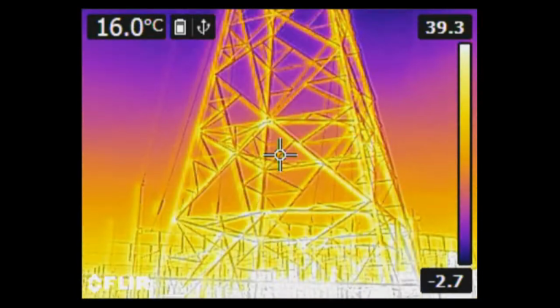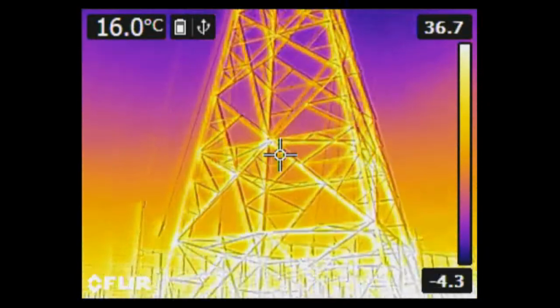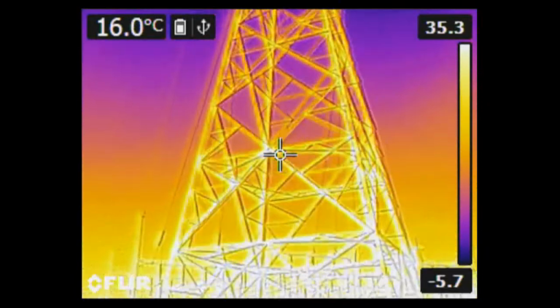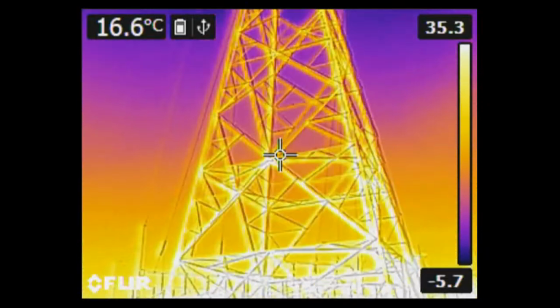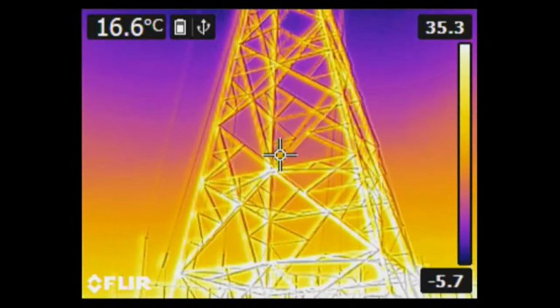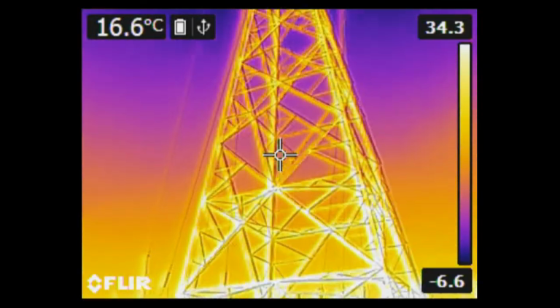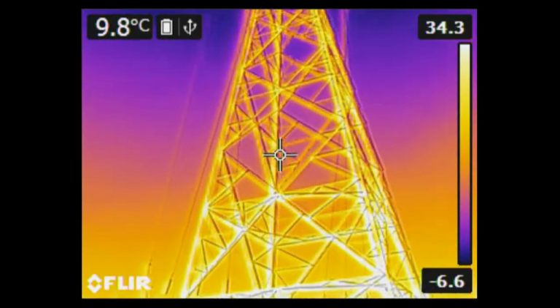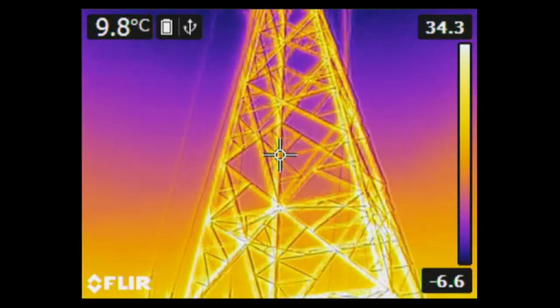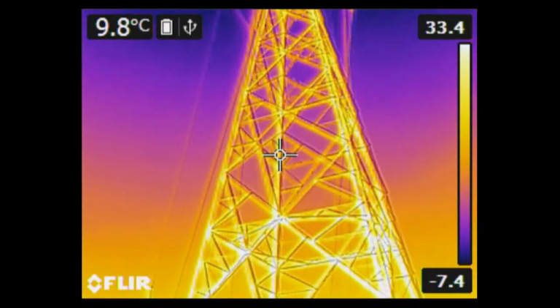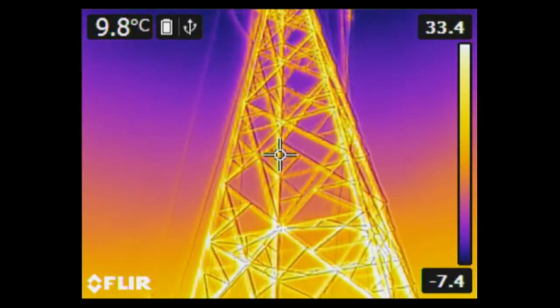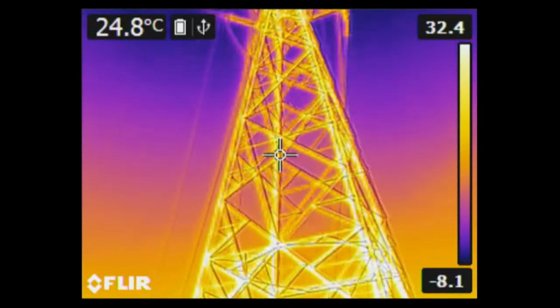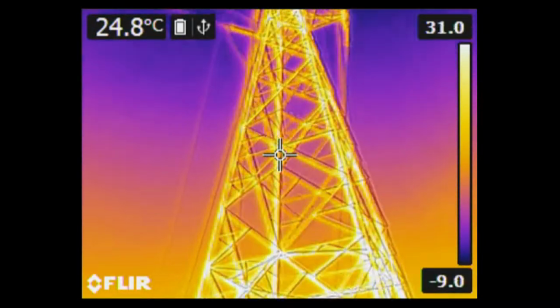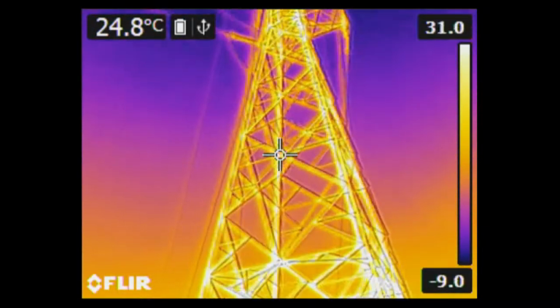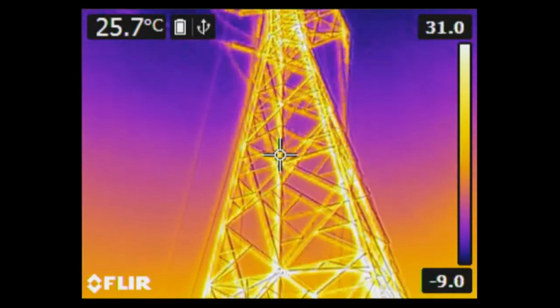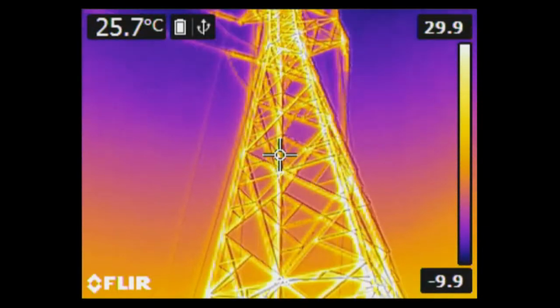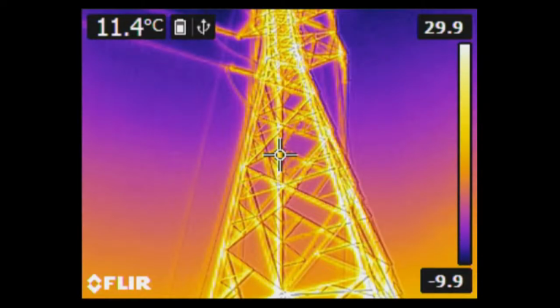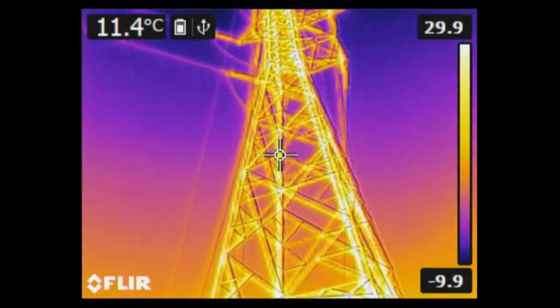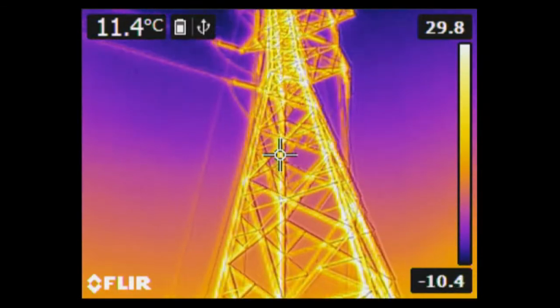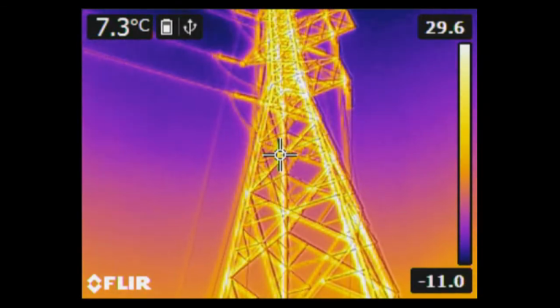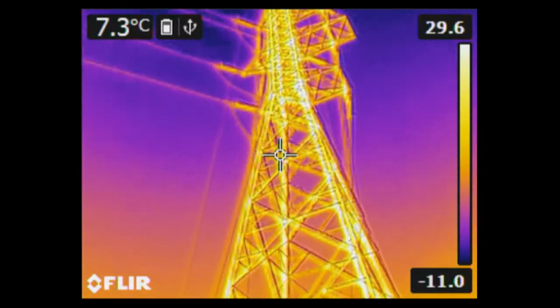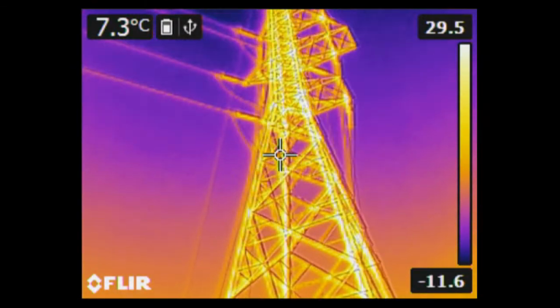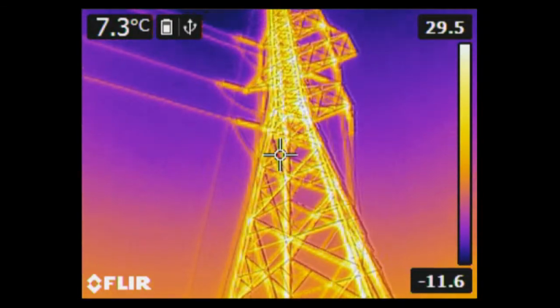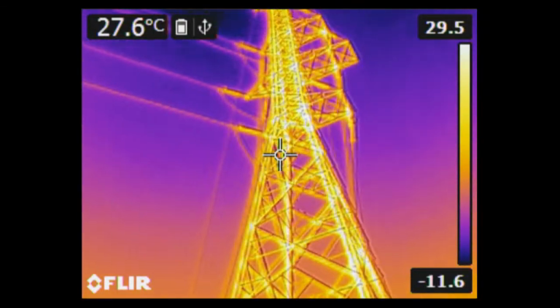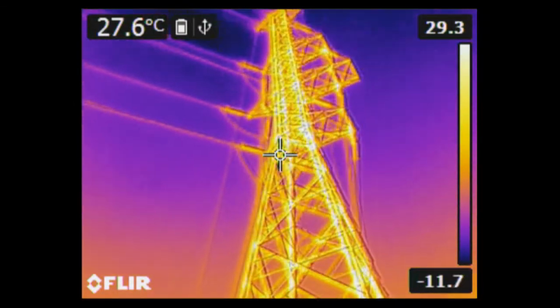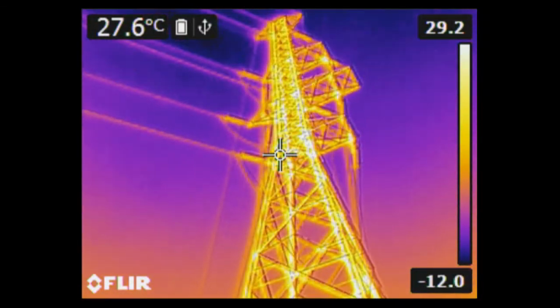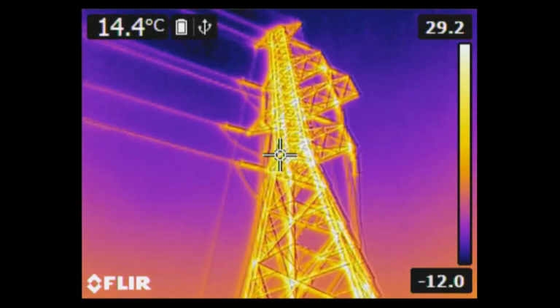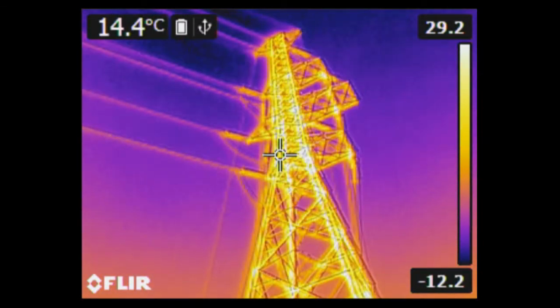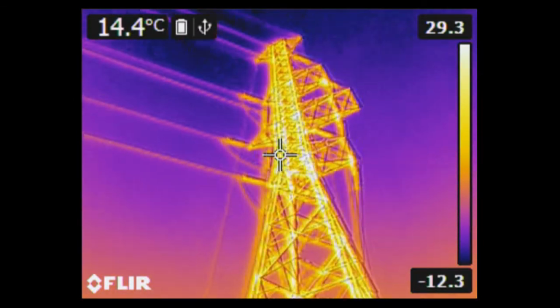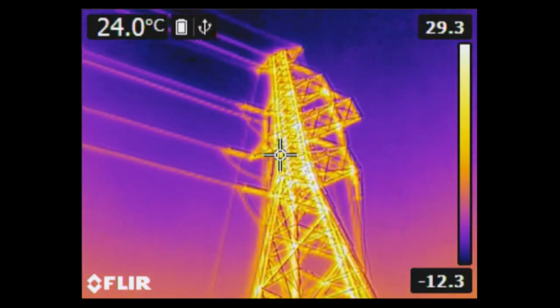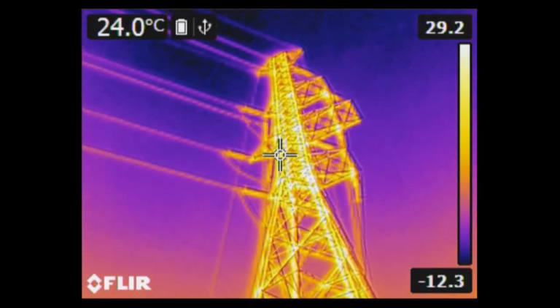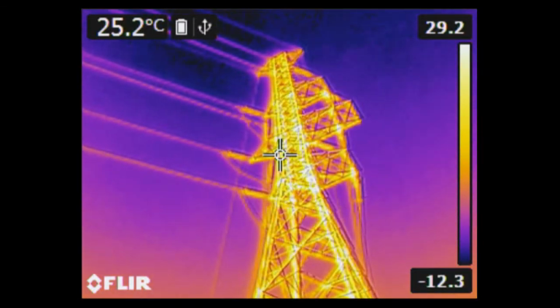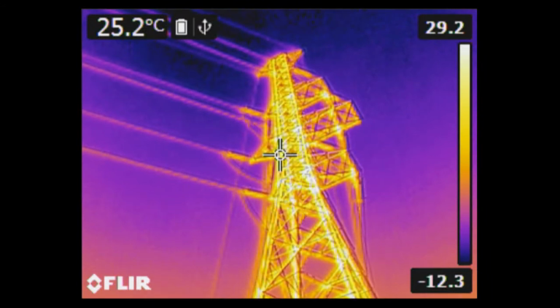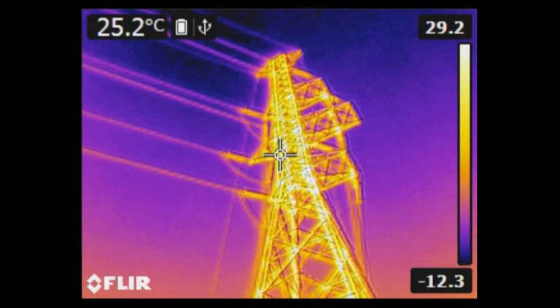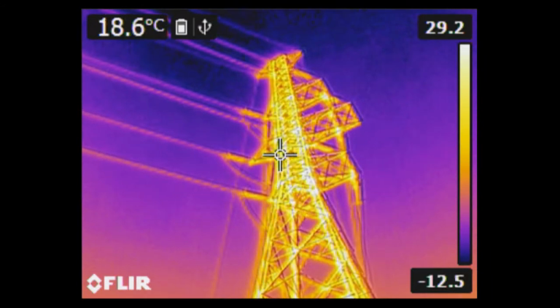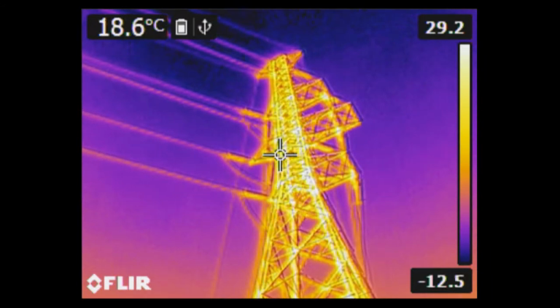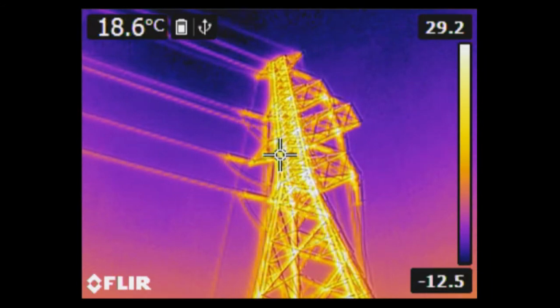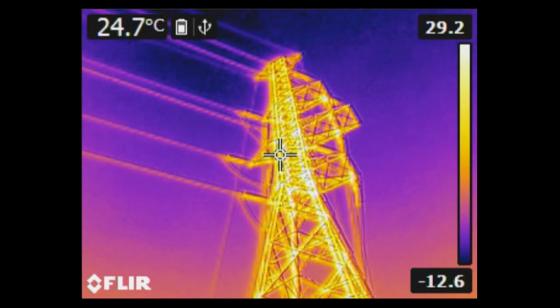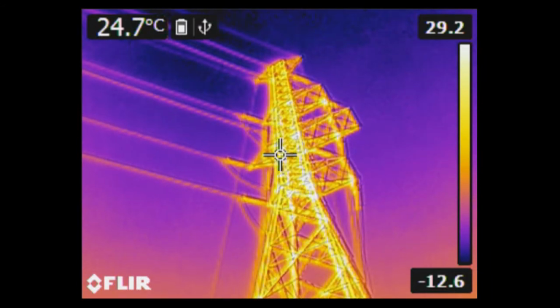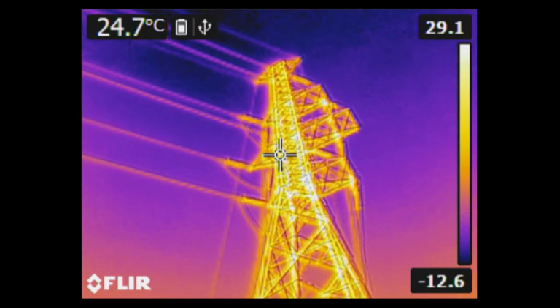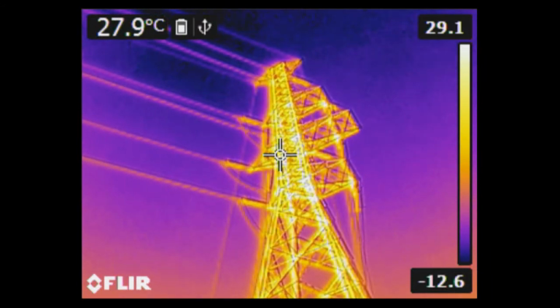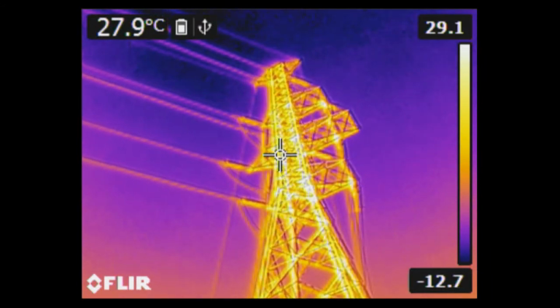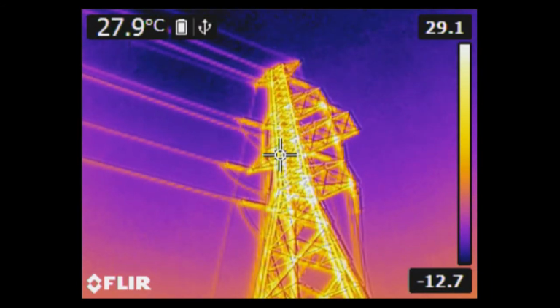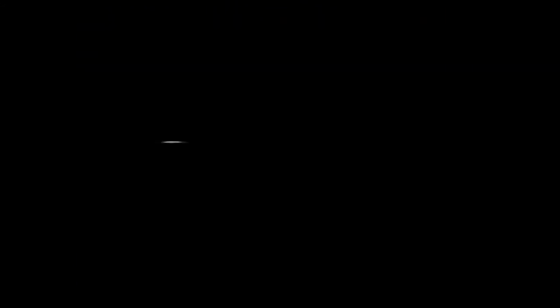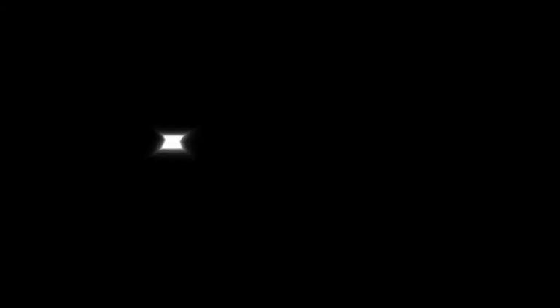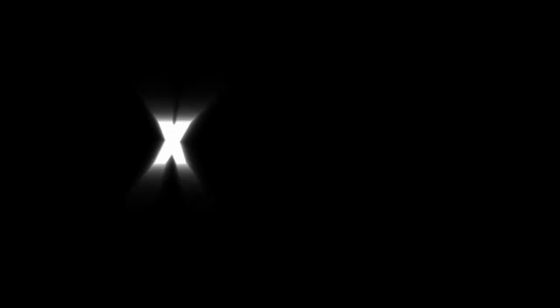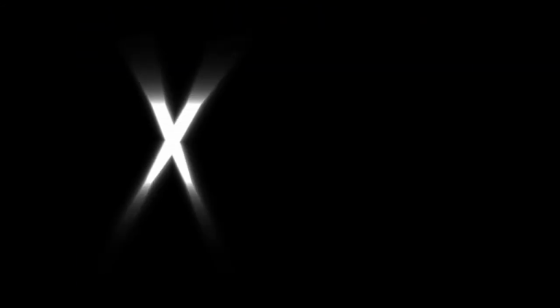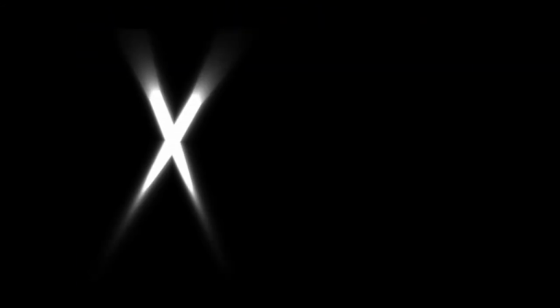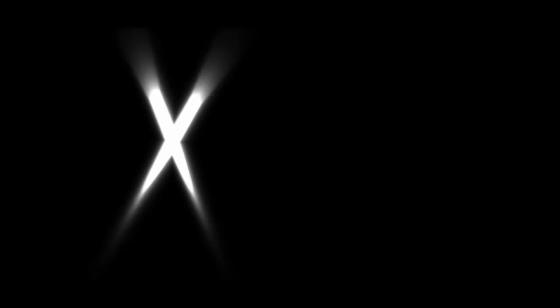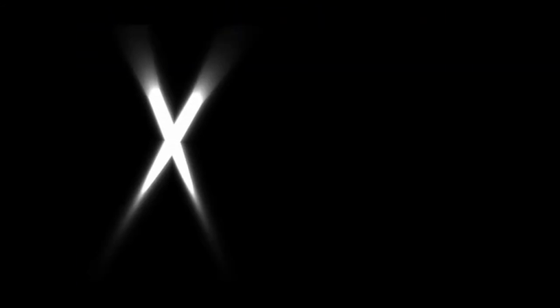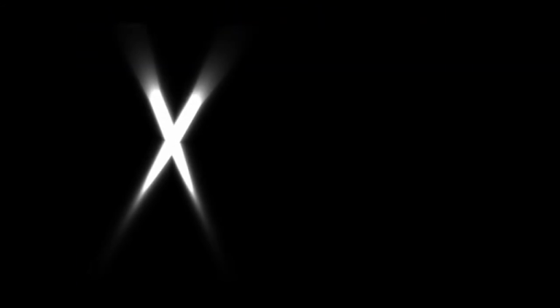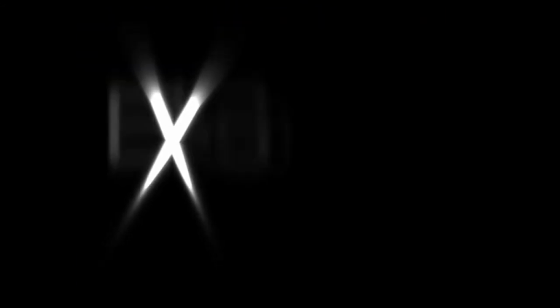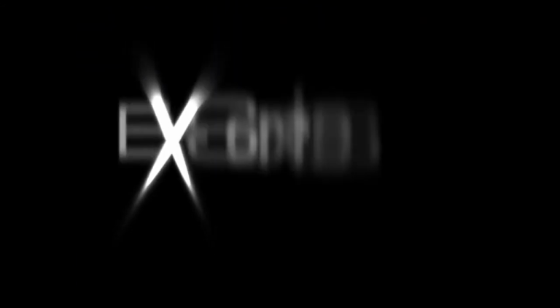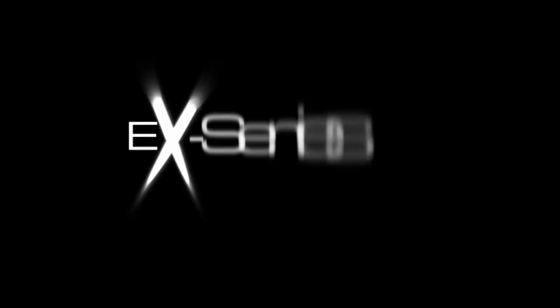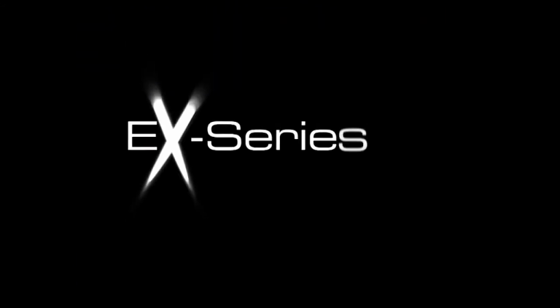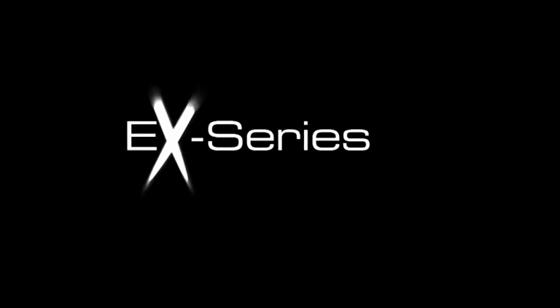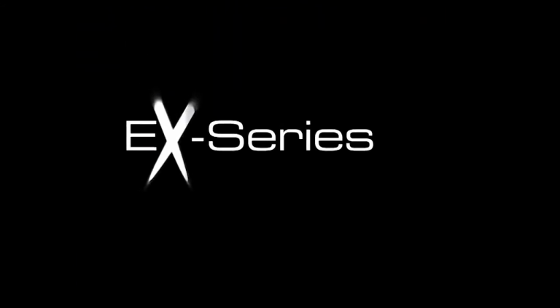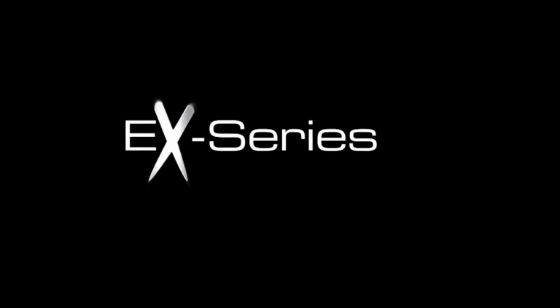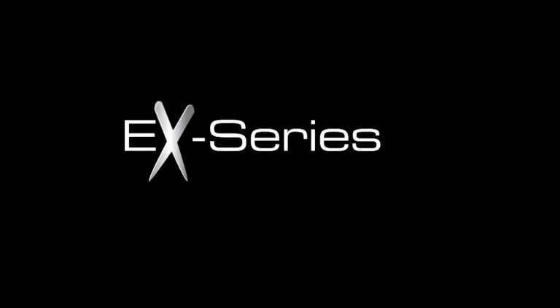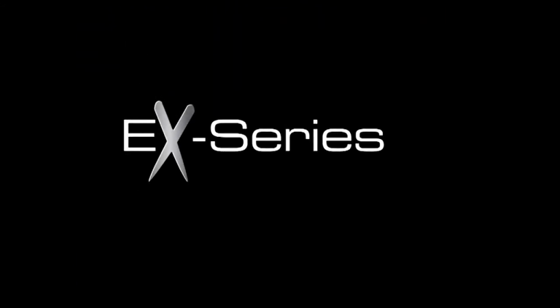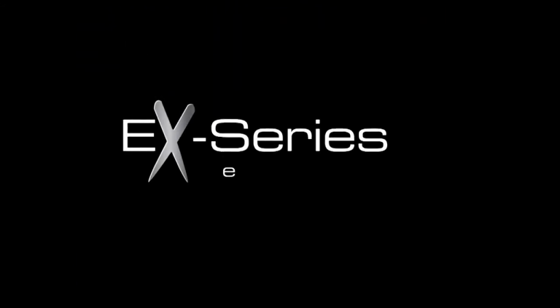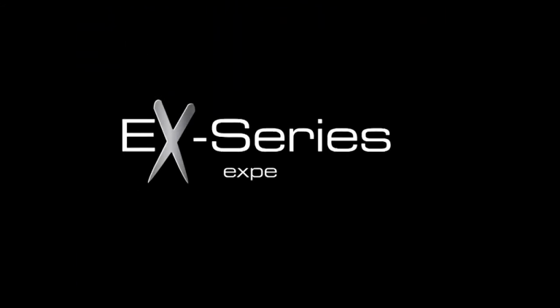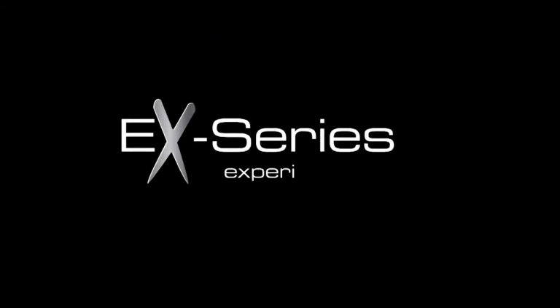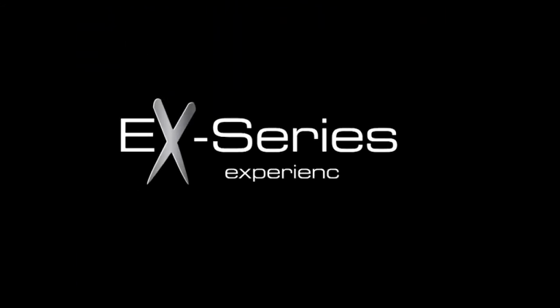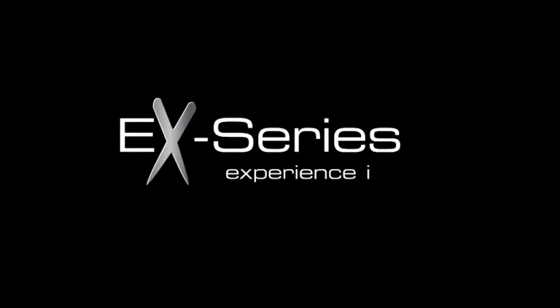Put the FLIR EX thermal imaging camera to work and you'll soon experience that it will help you to do your job even better than before.